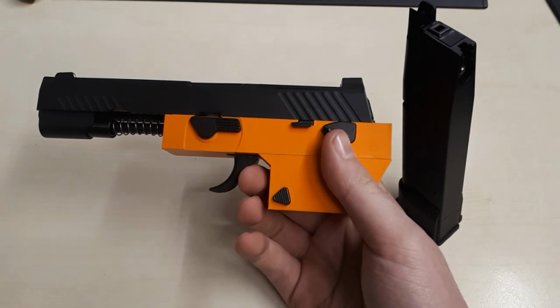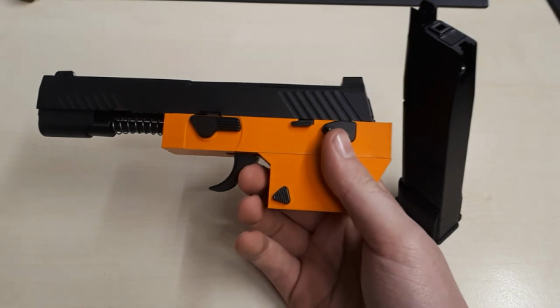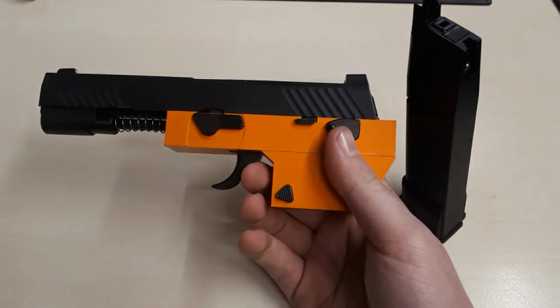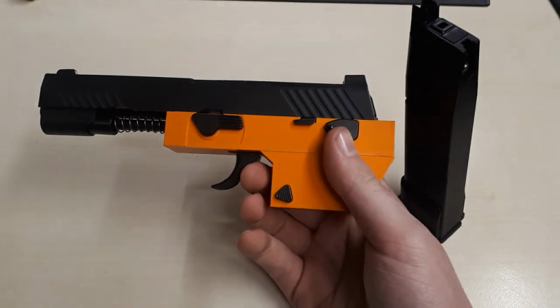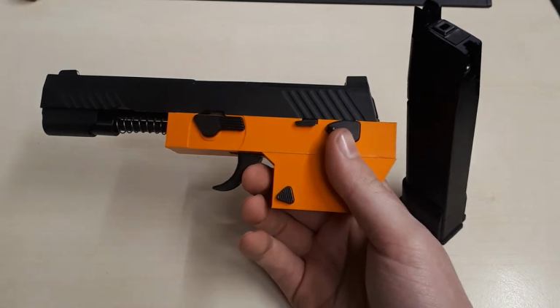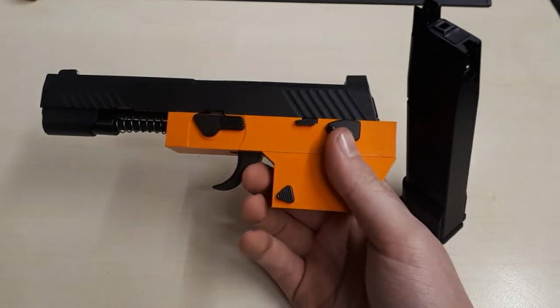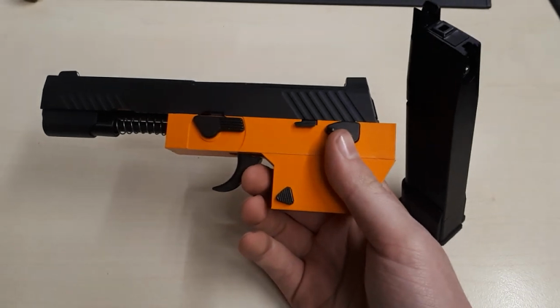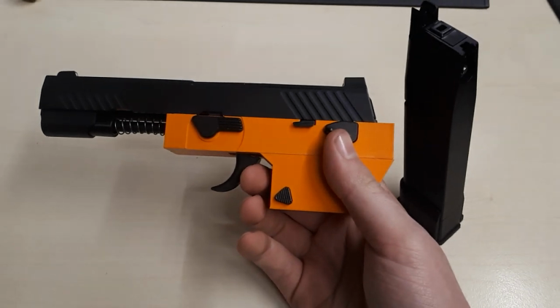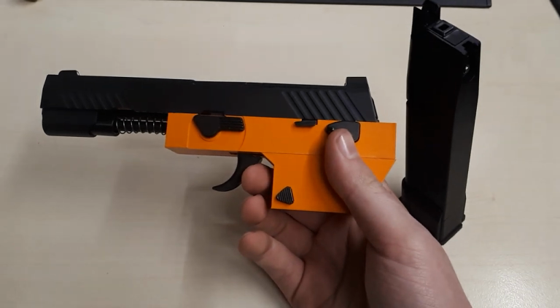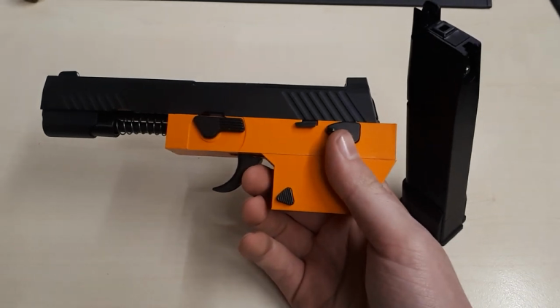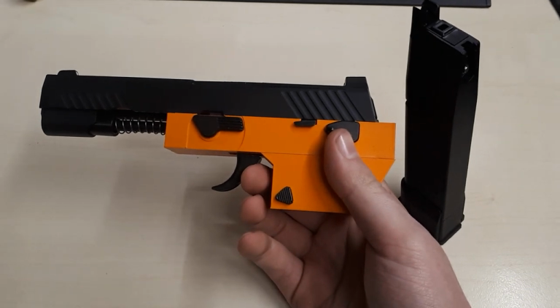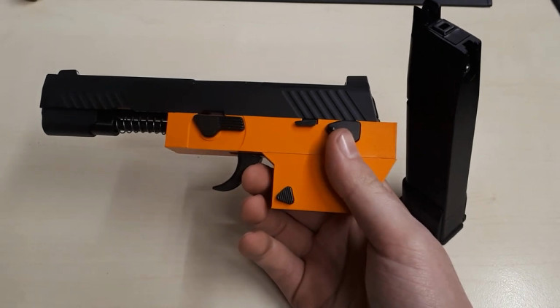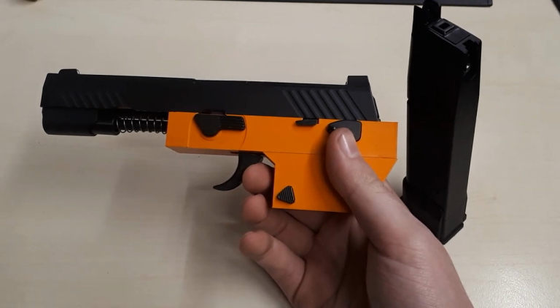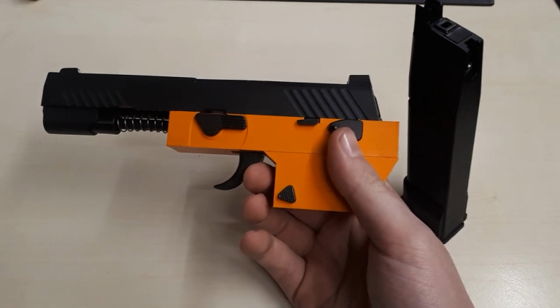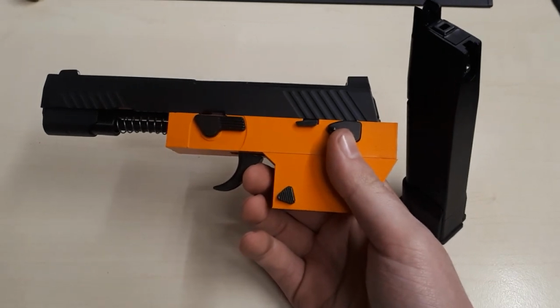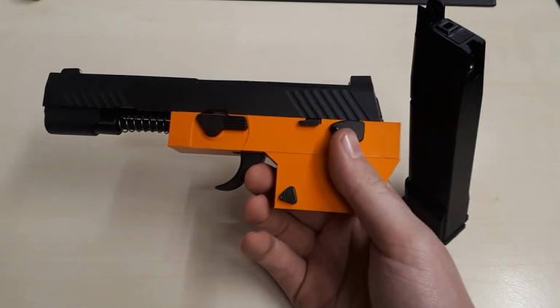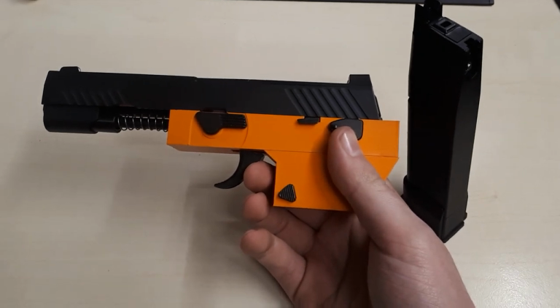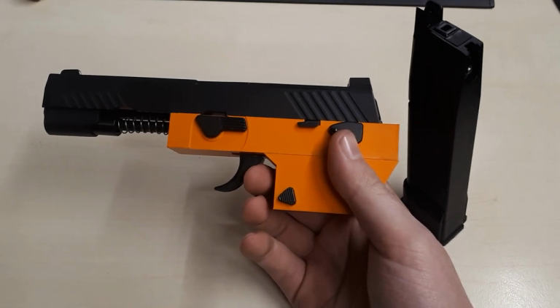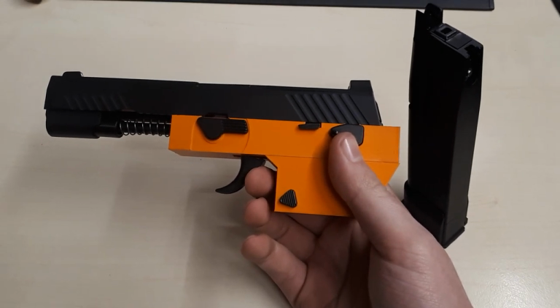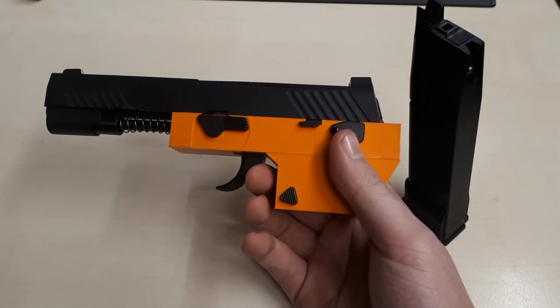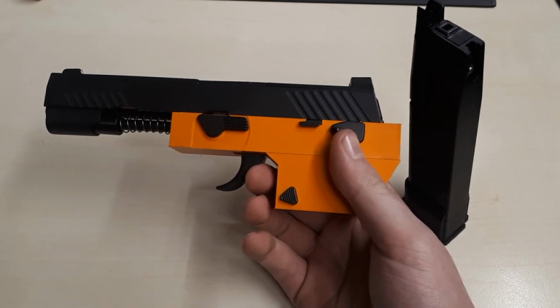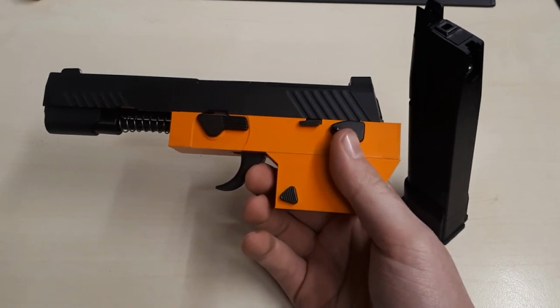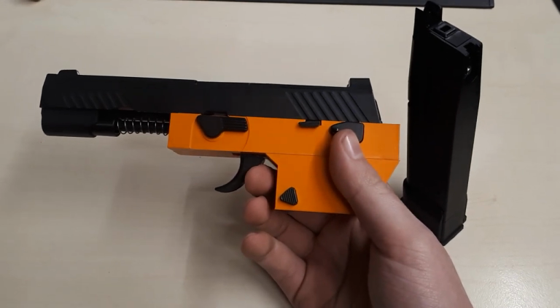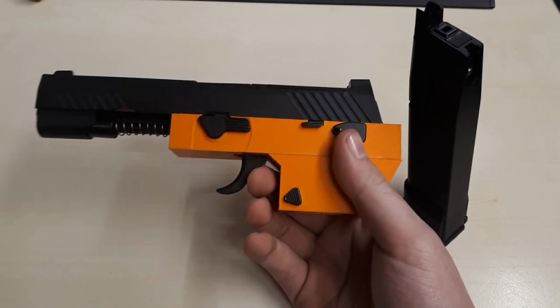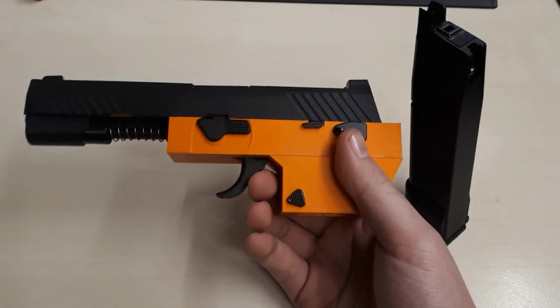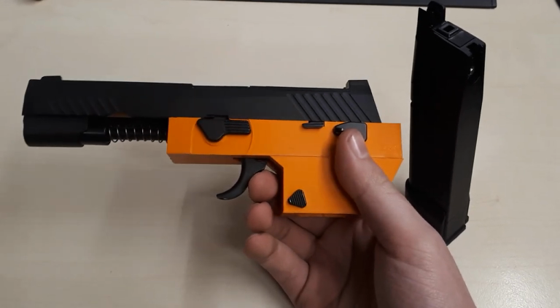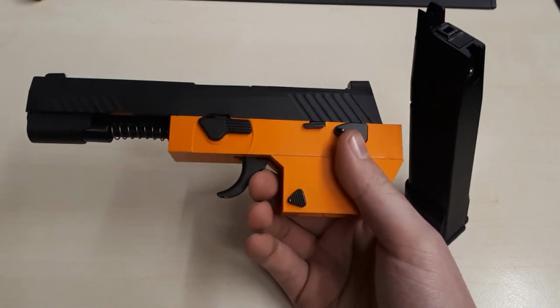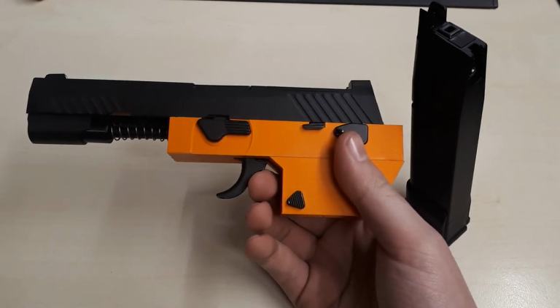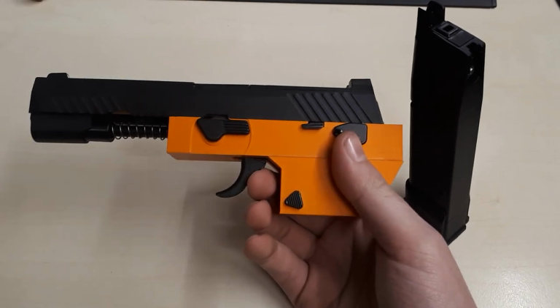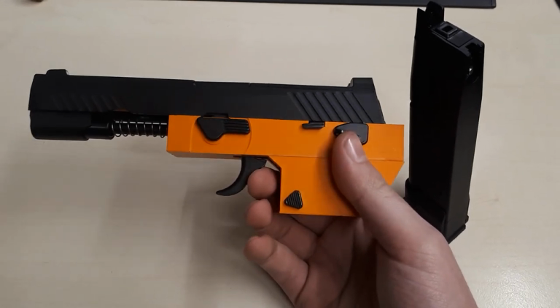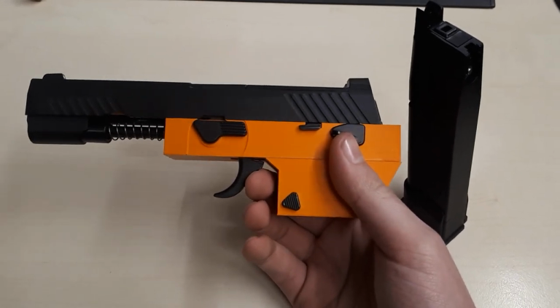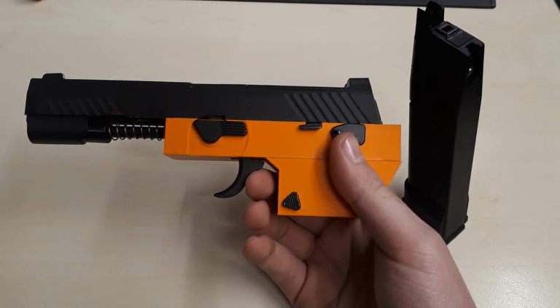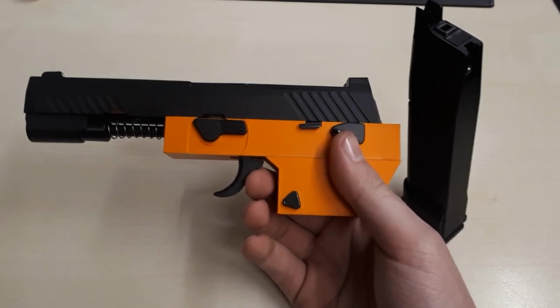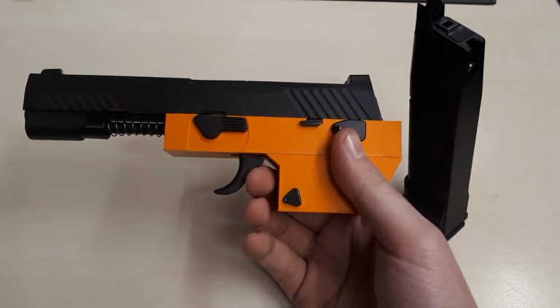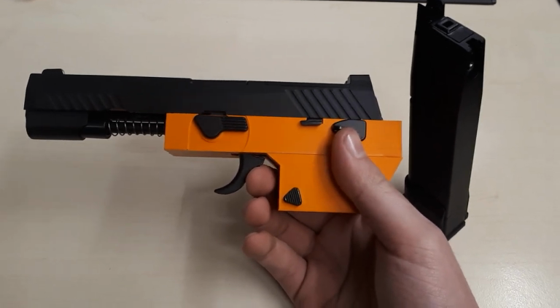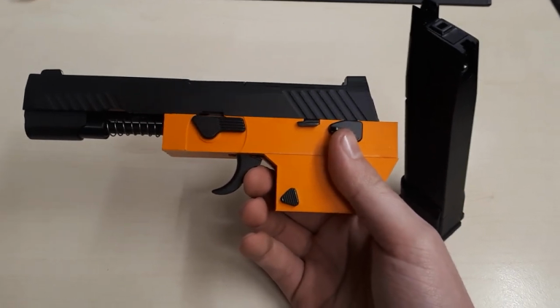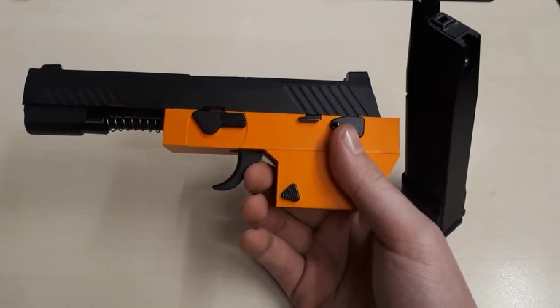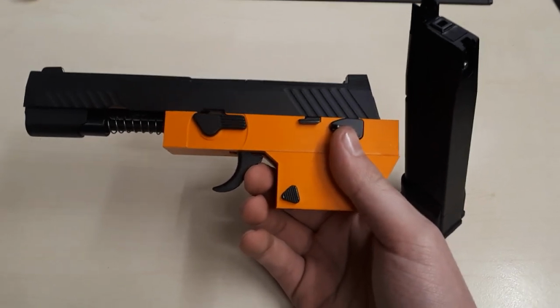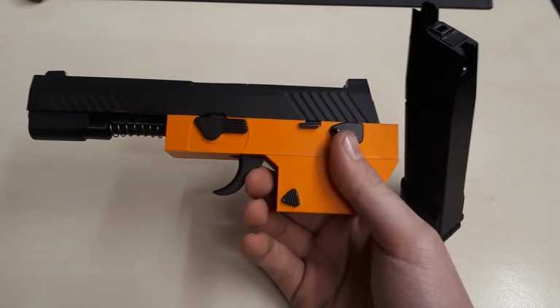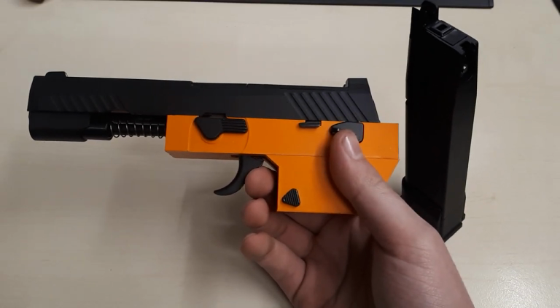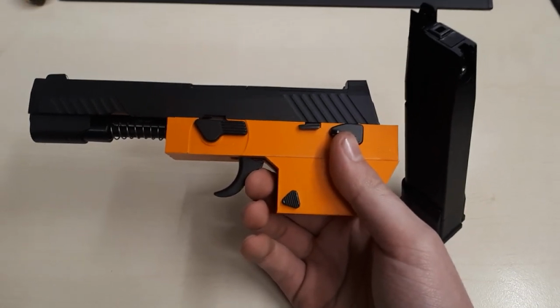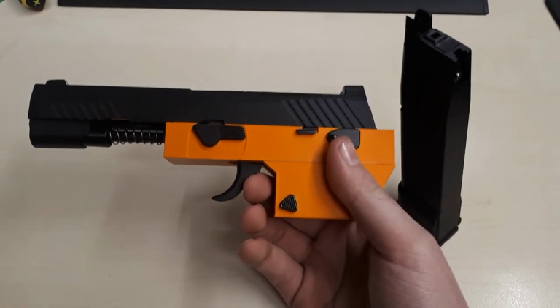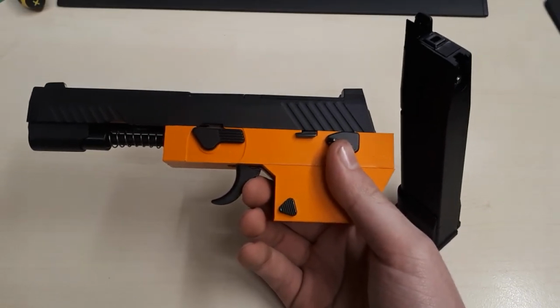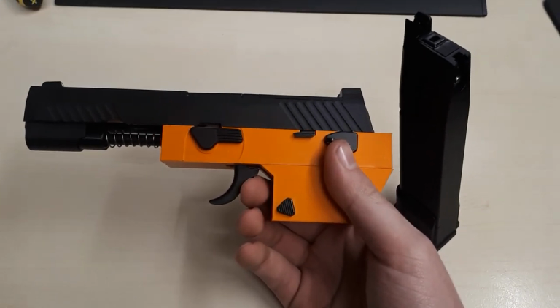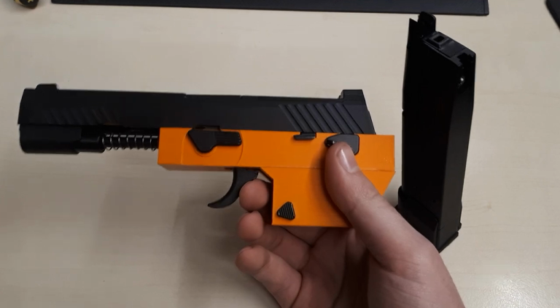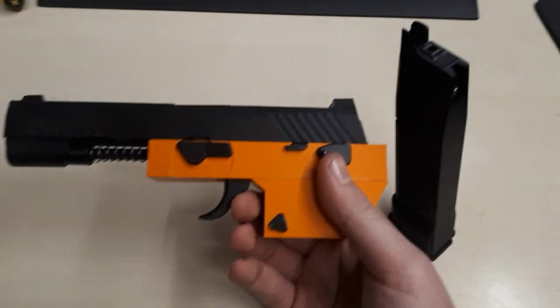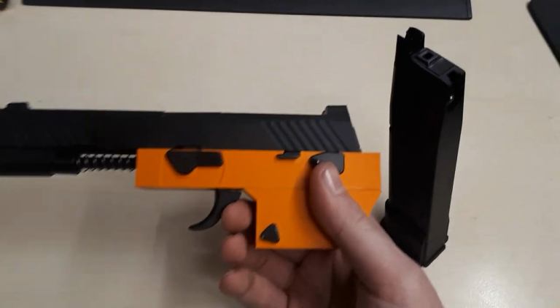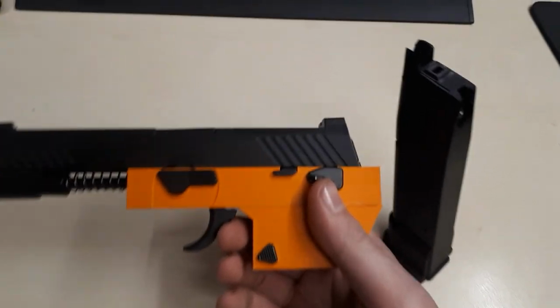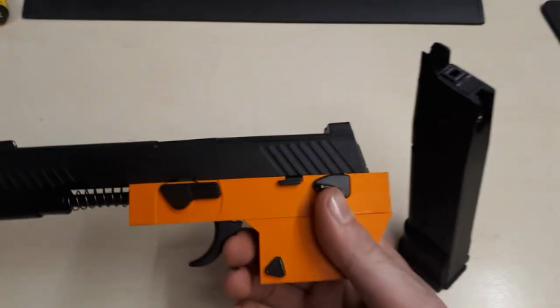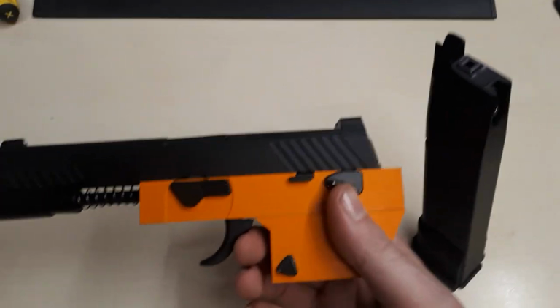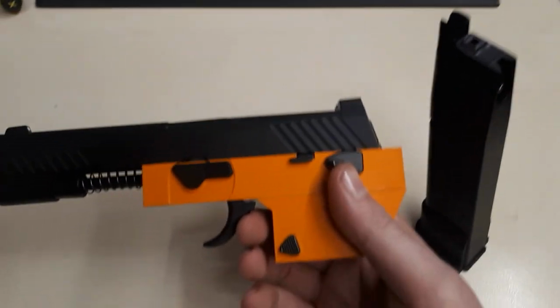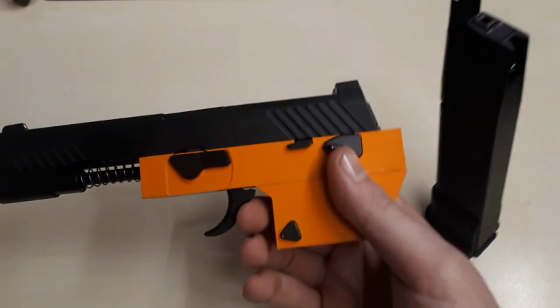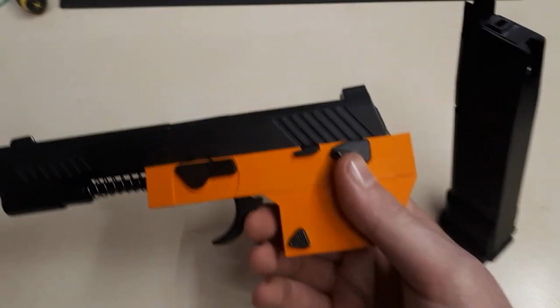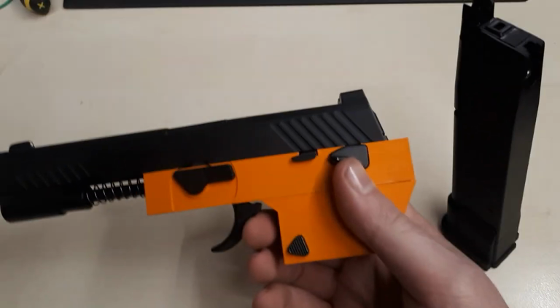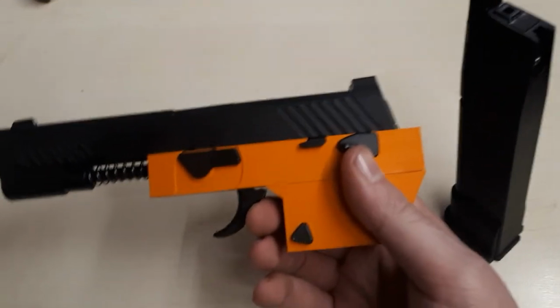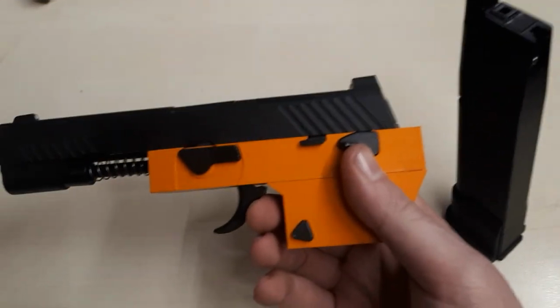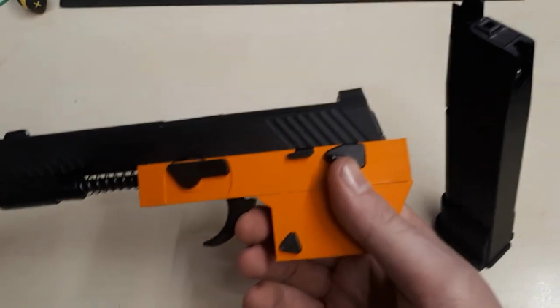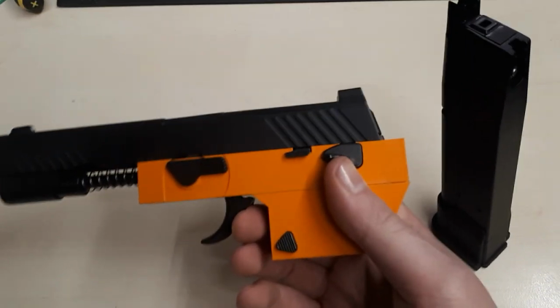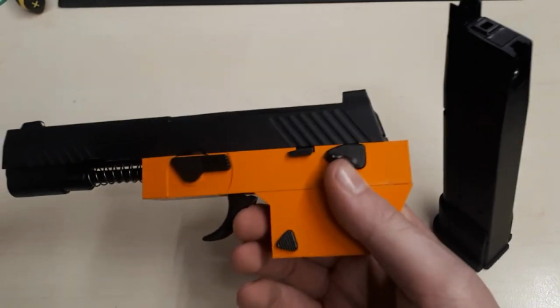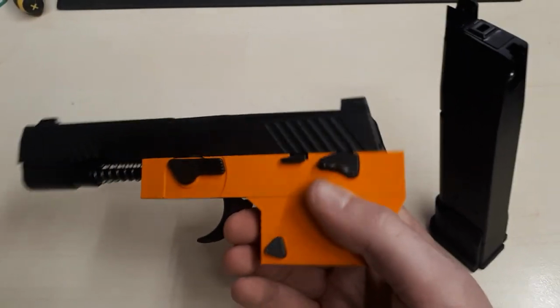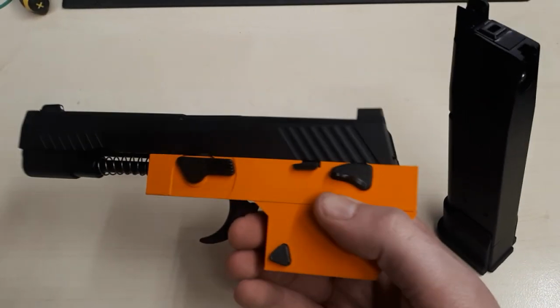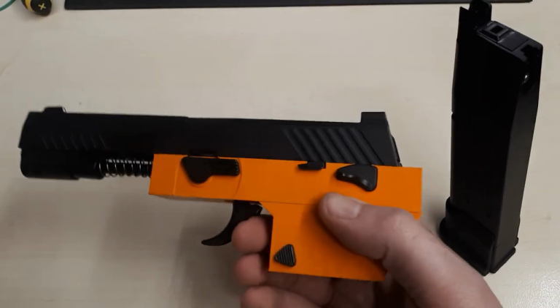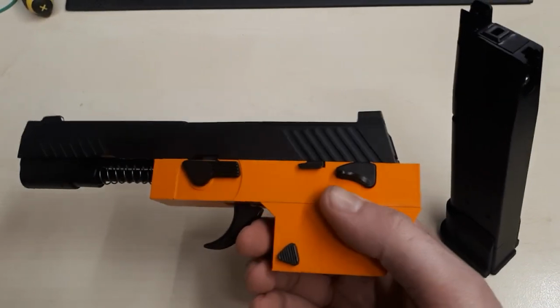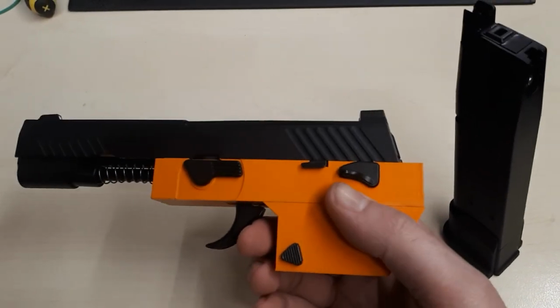Okay, I'm not gonna lie, this is weird shit. This is the lower I made for the WE M17 for my current project.